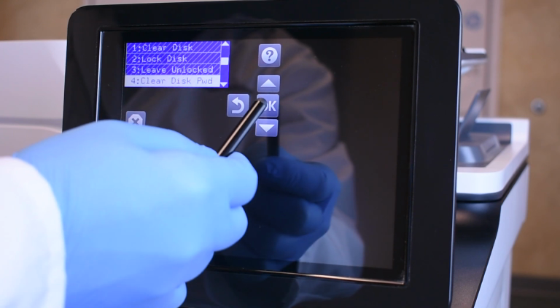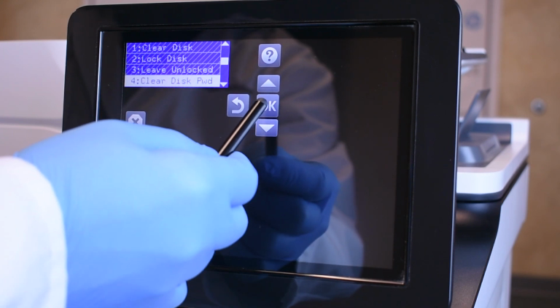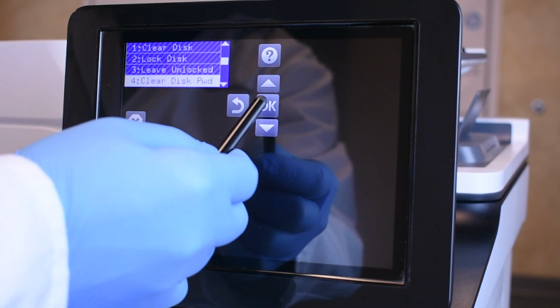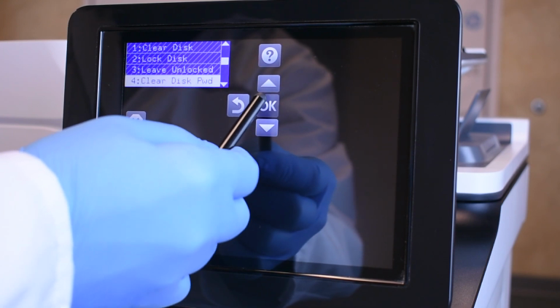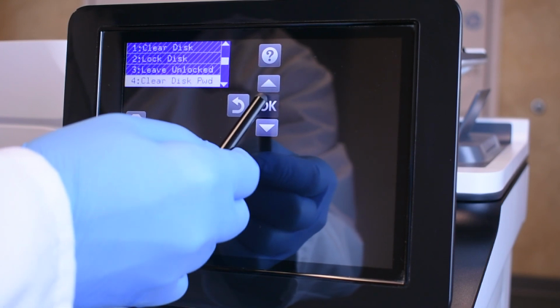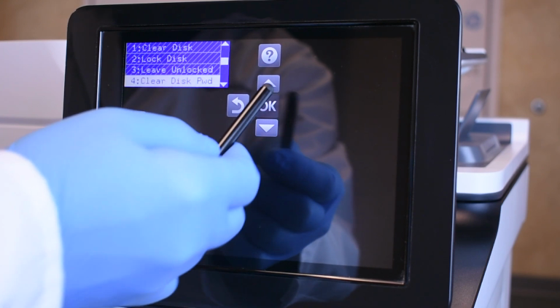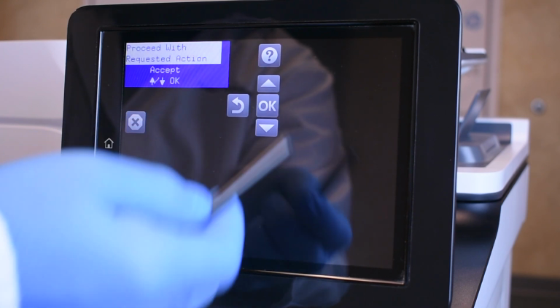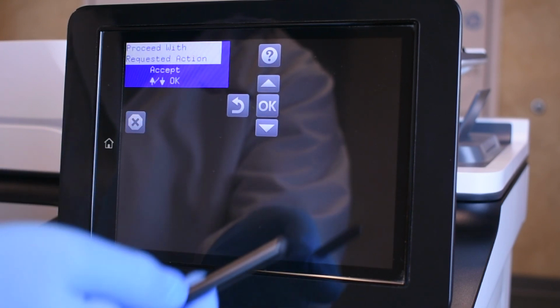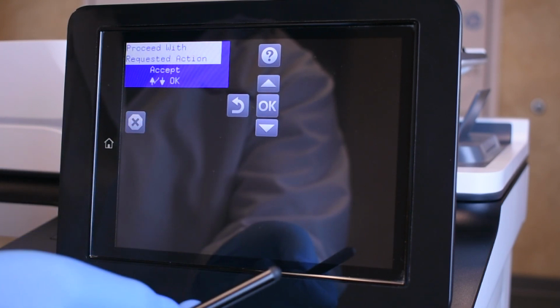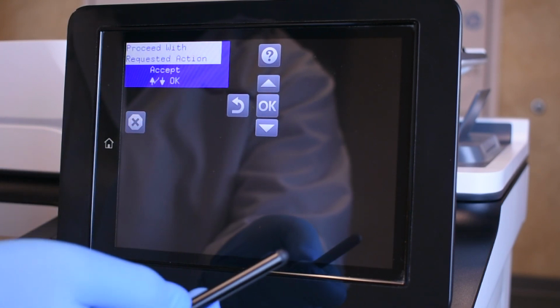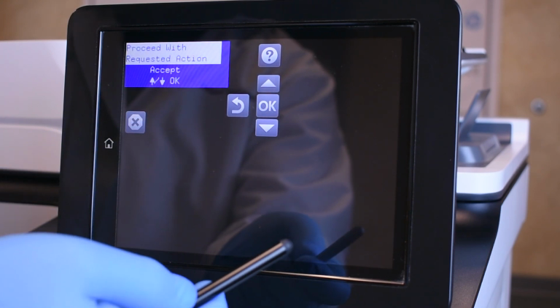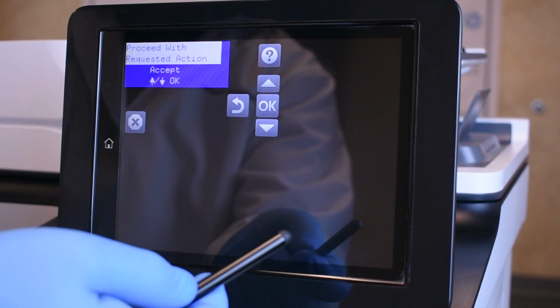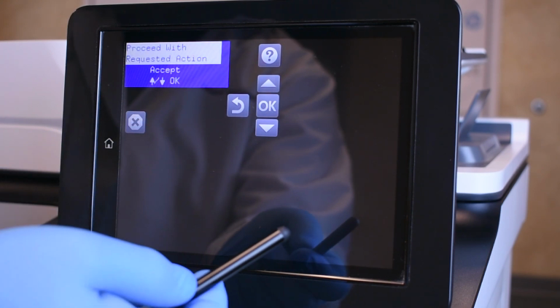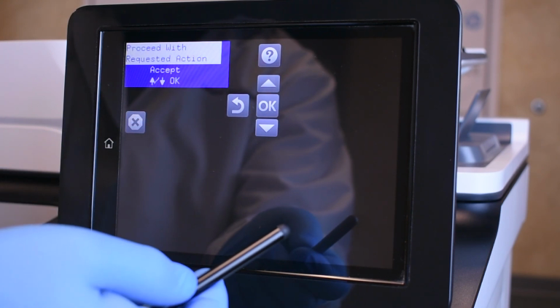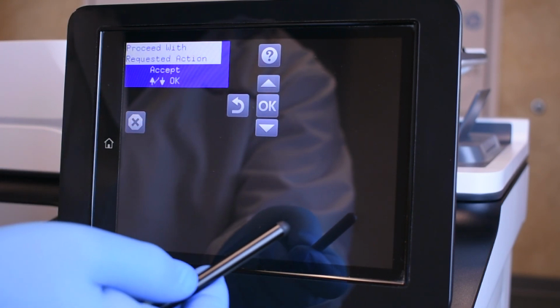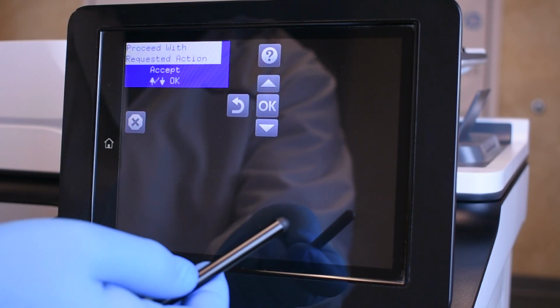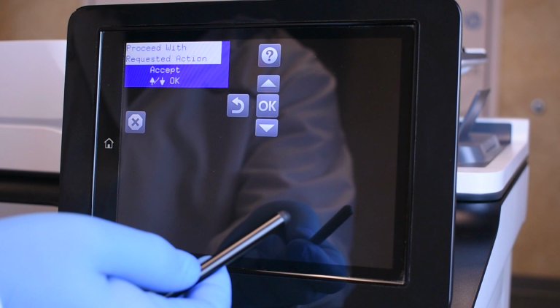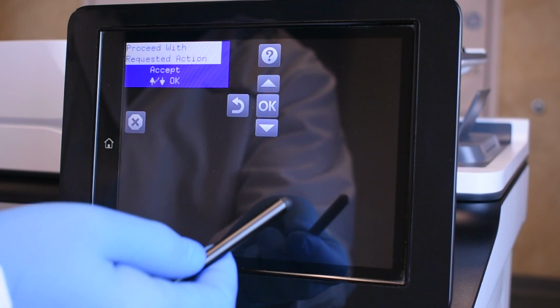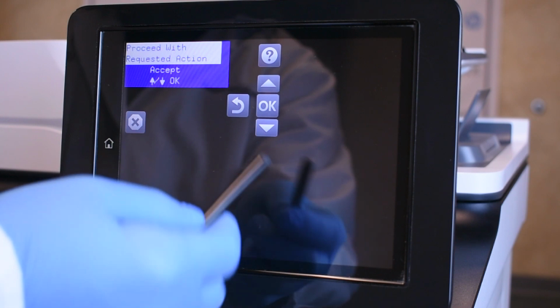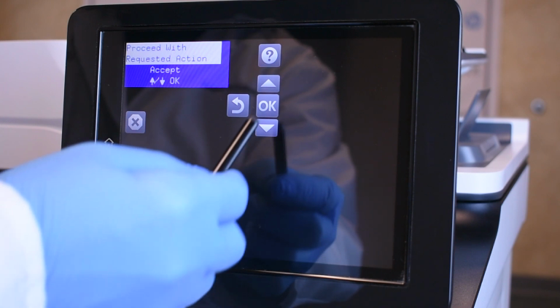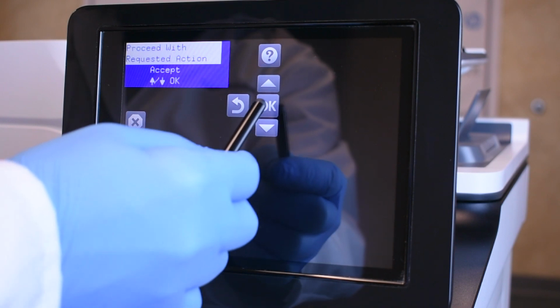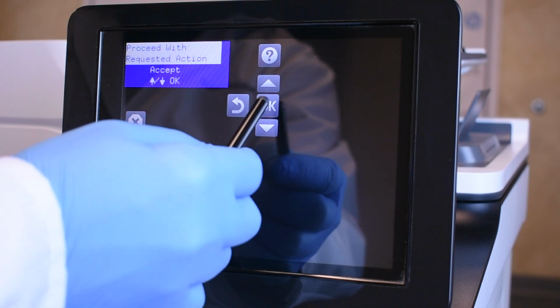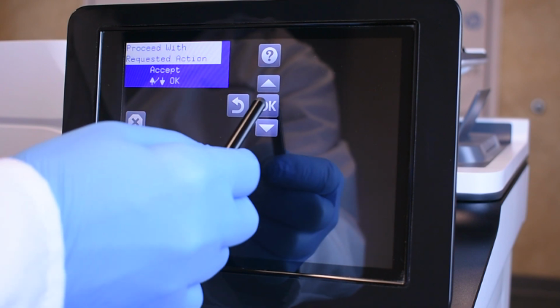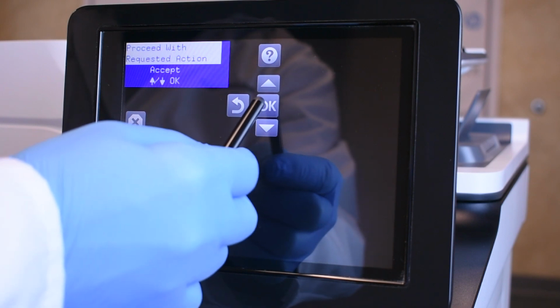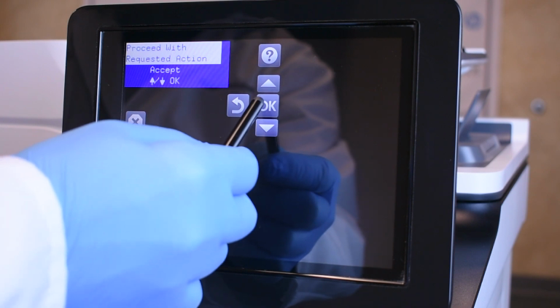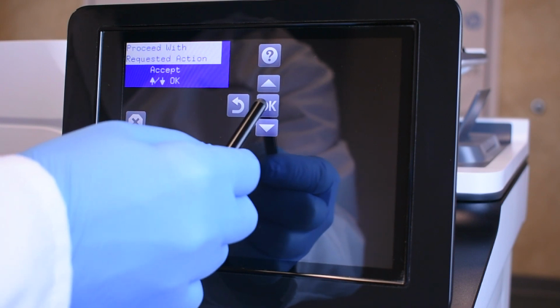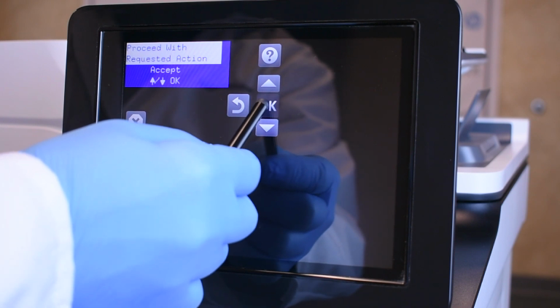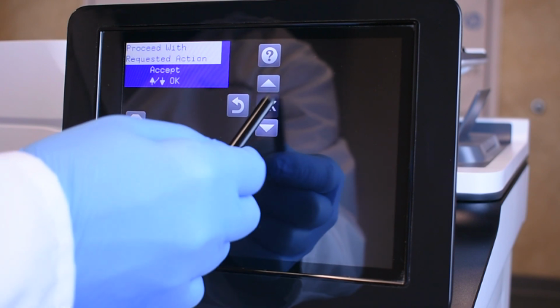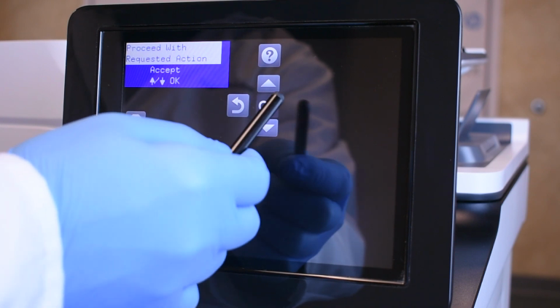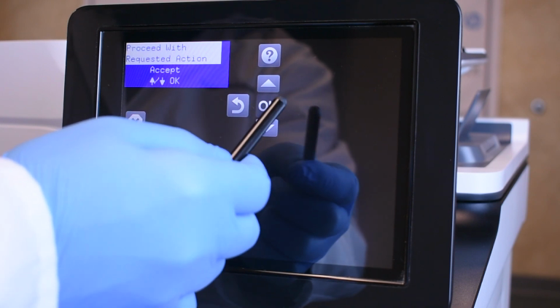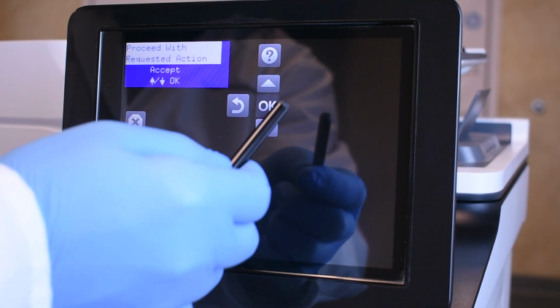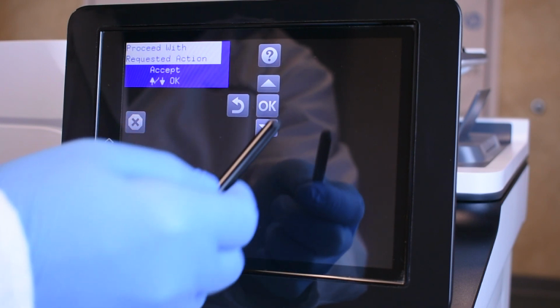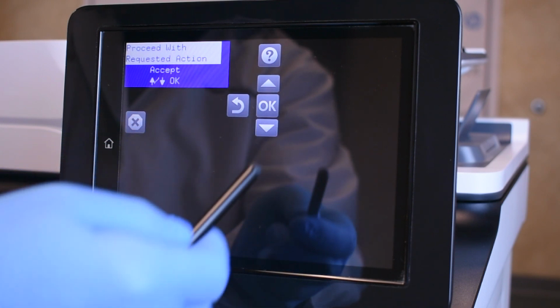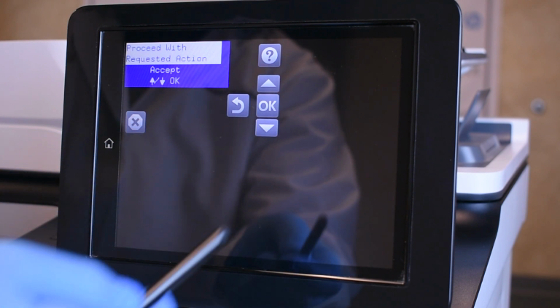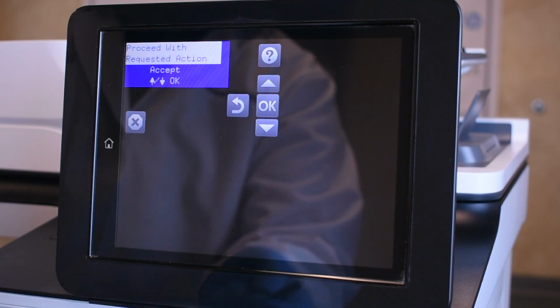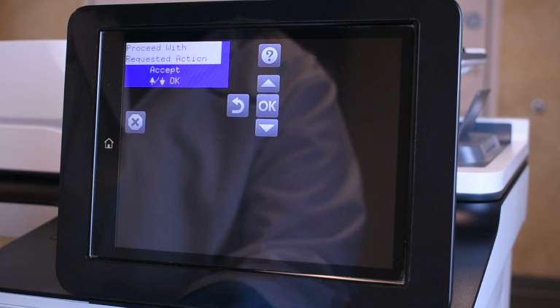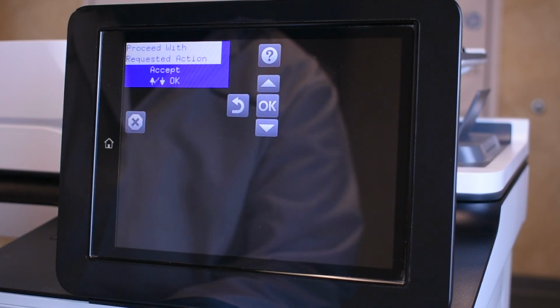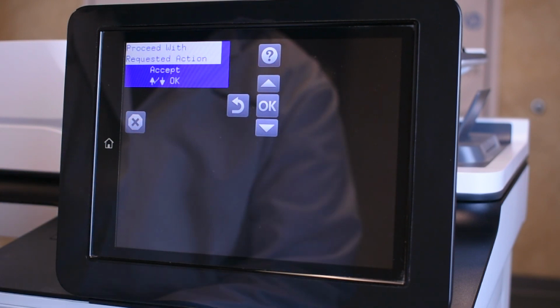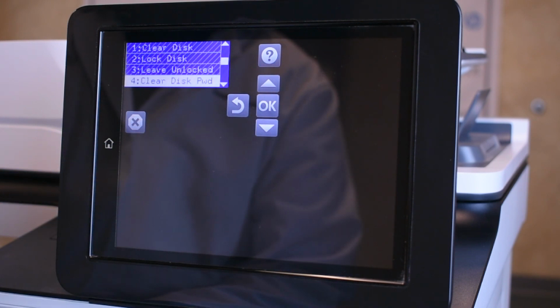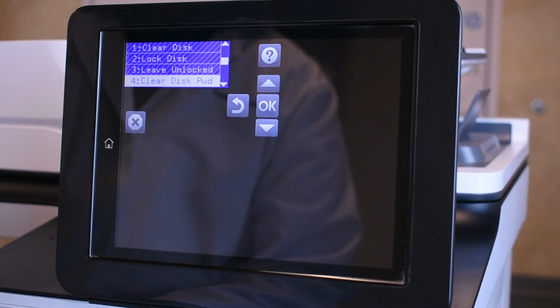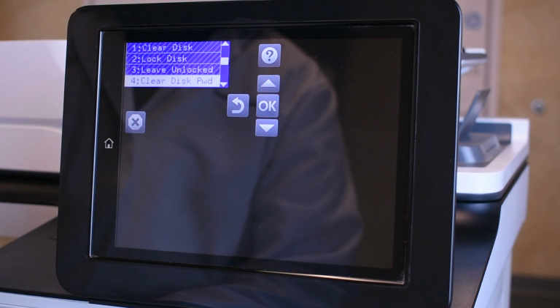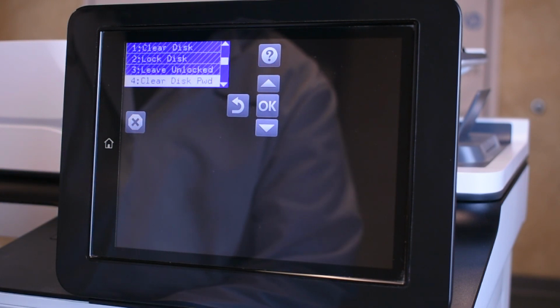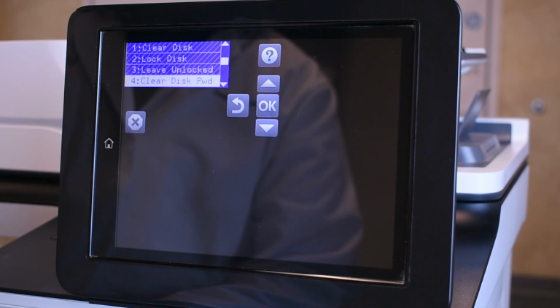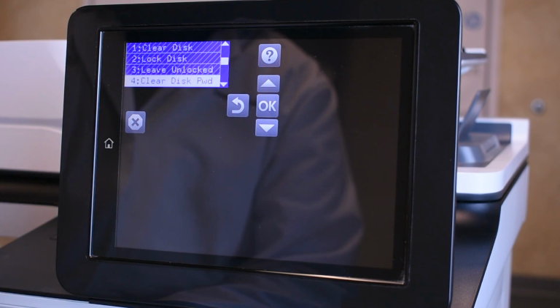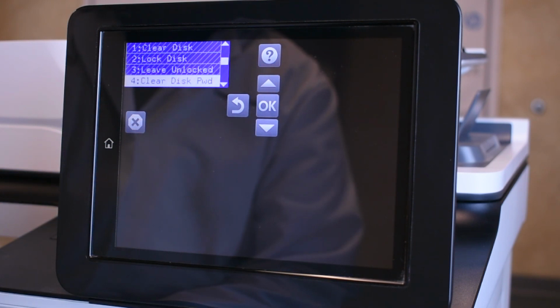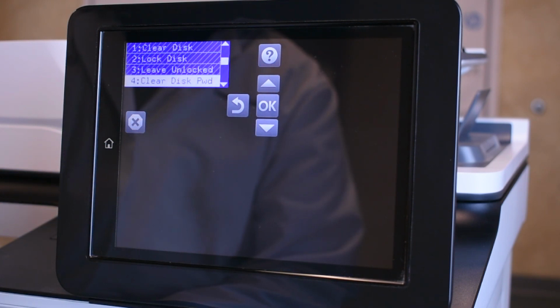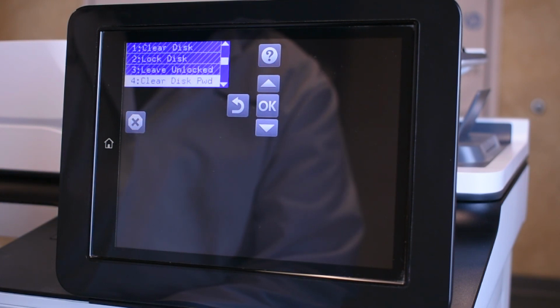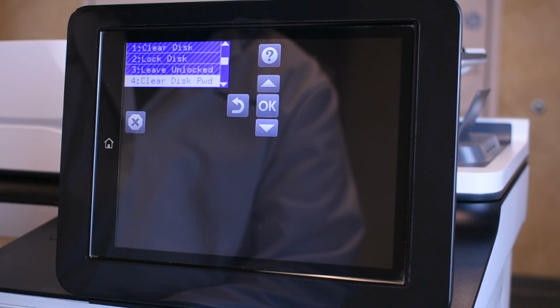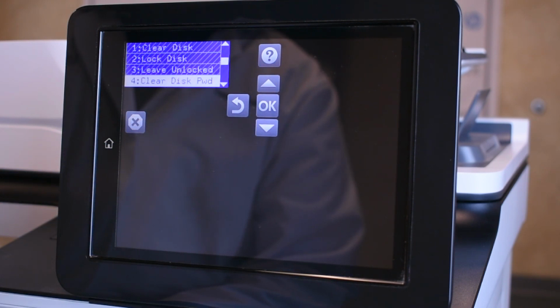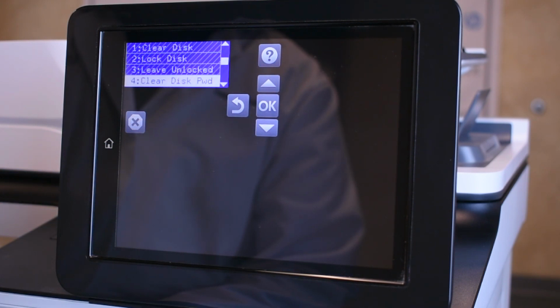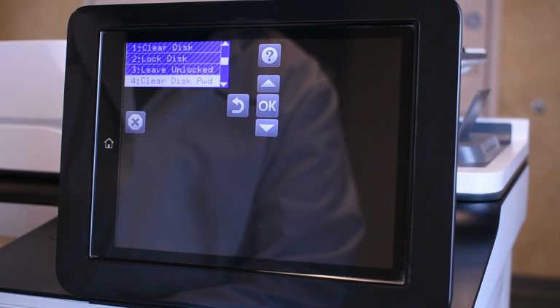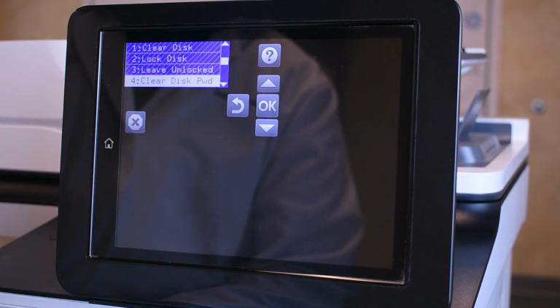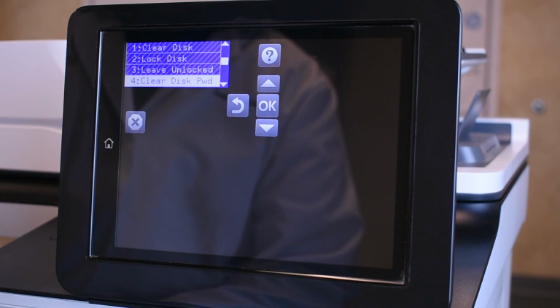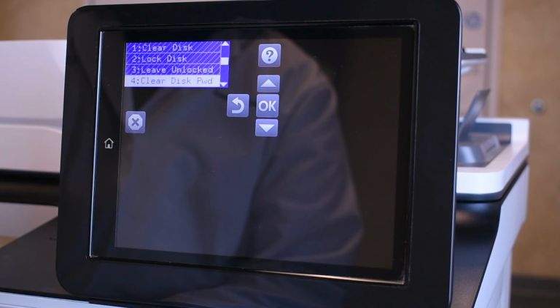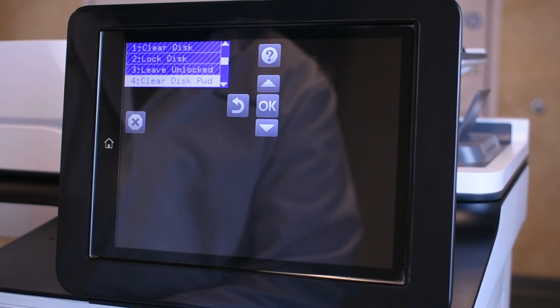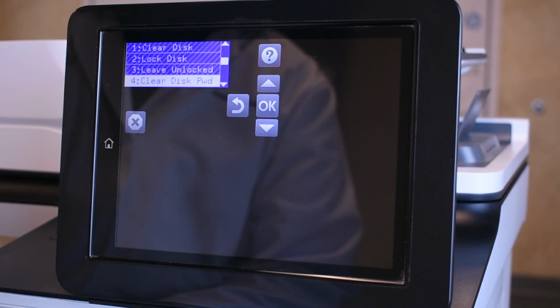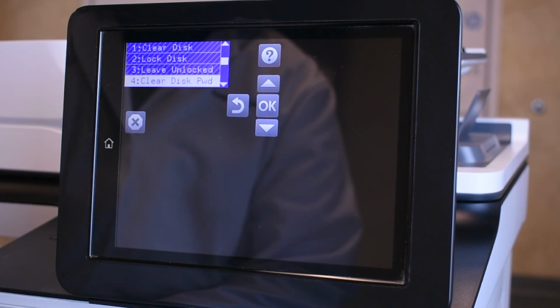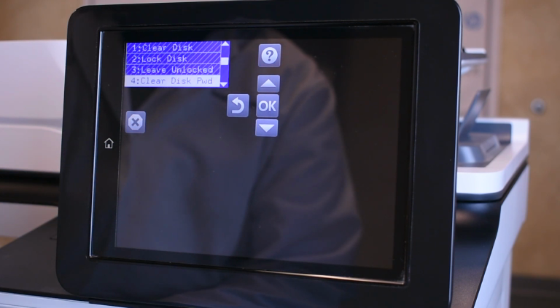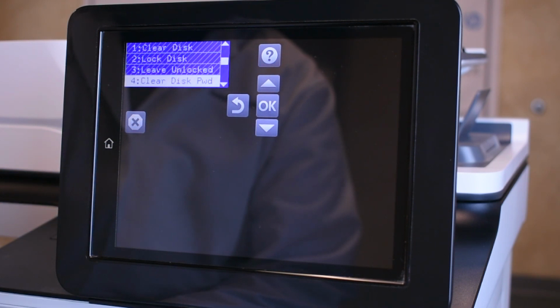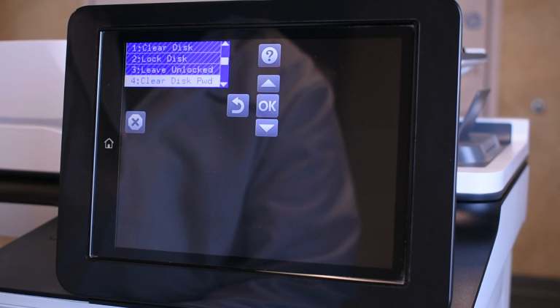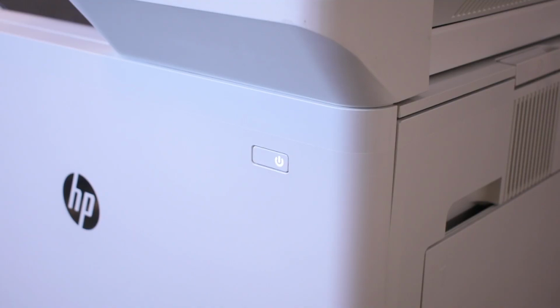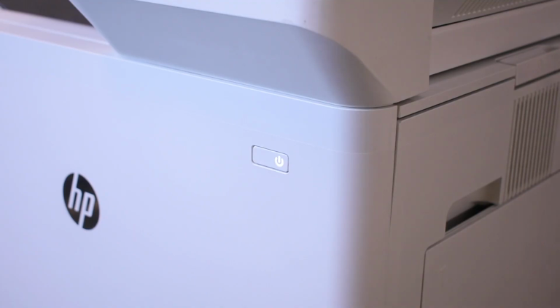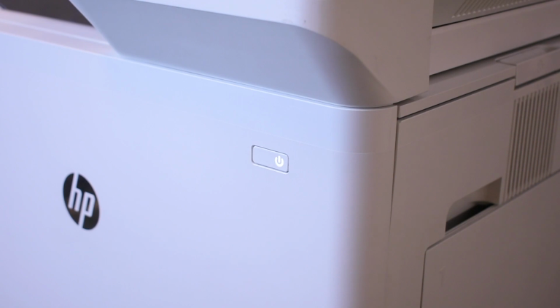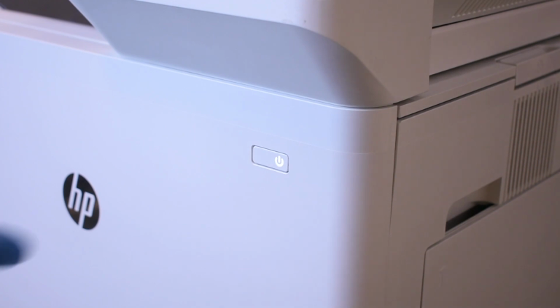Then, on the Proceed with Requested Action prompt, press OK. The screen will return to the previous menu on completion.